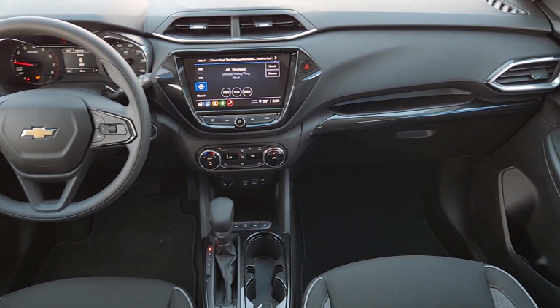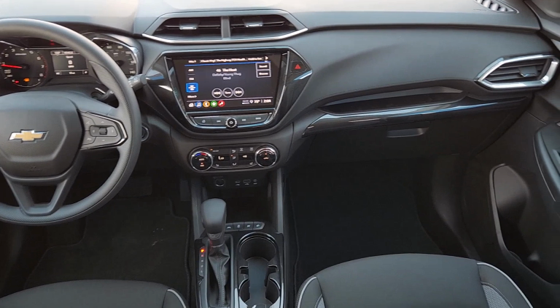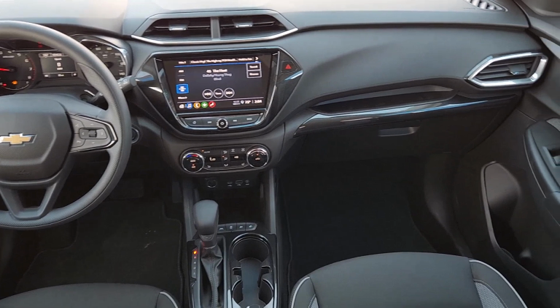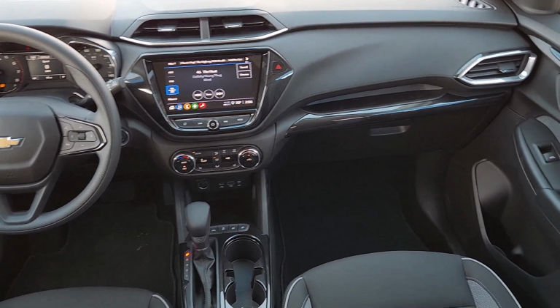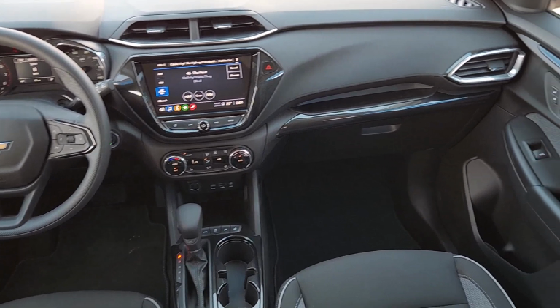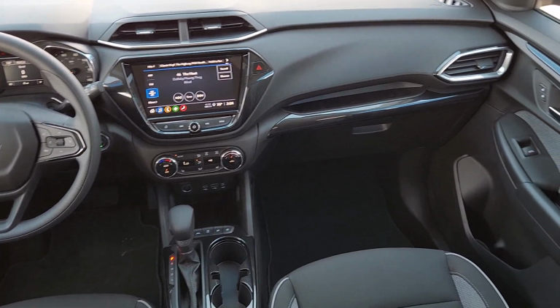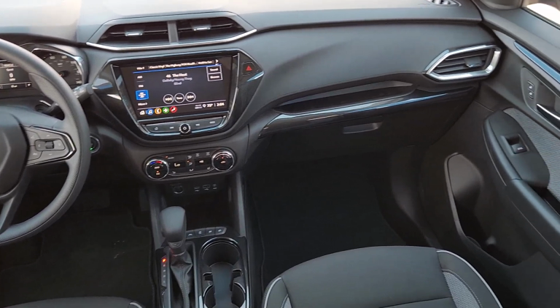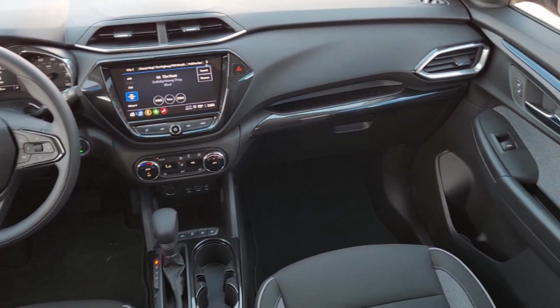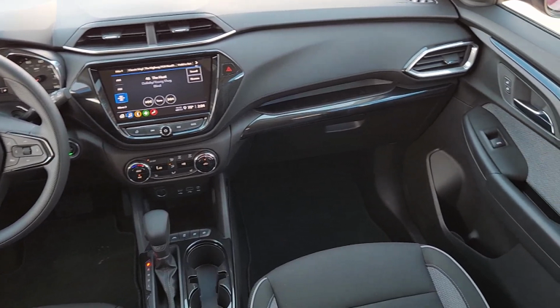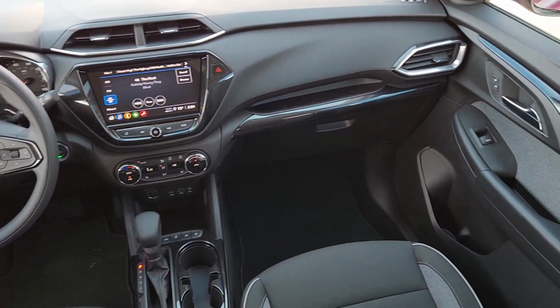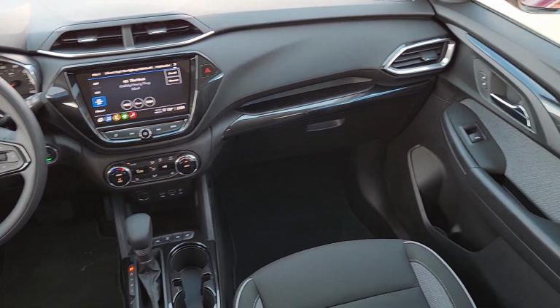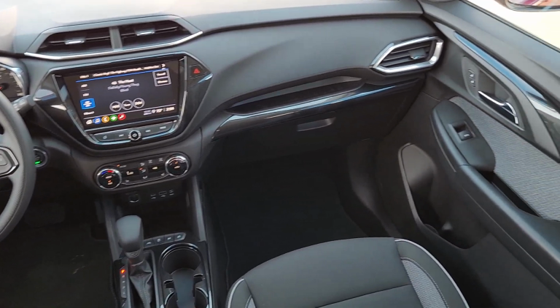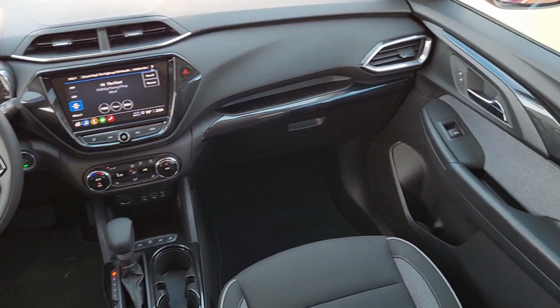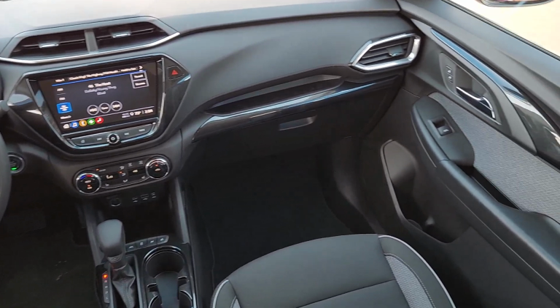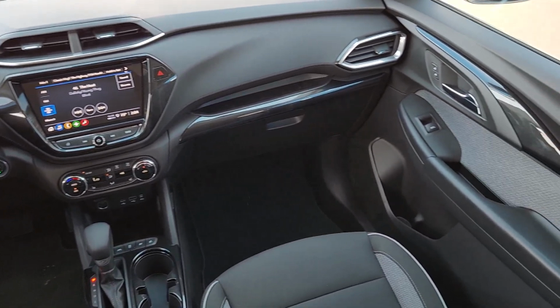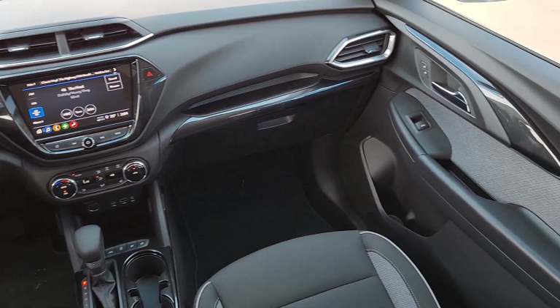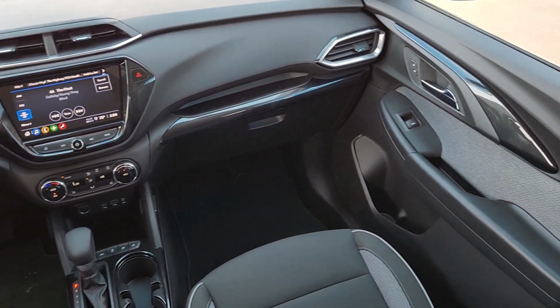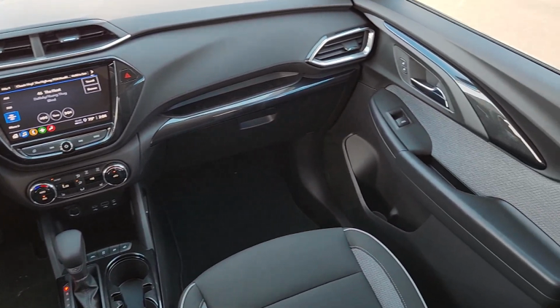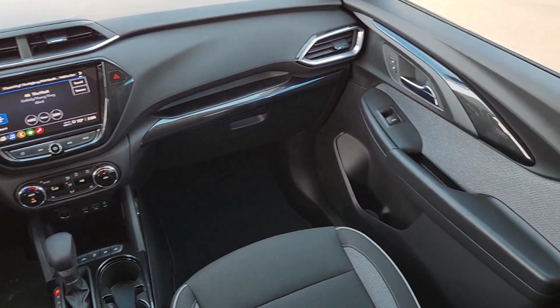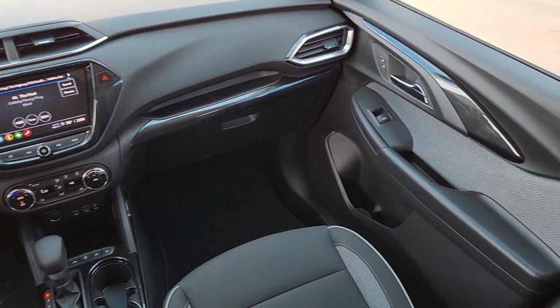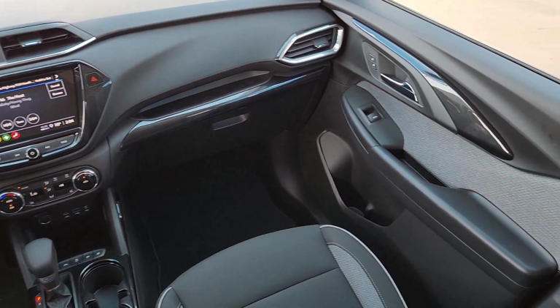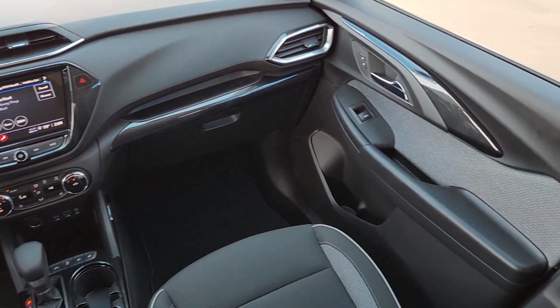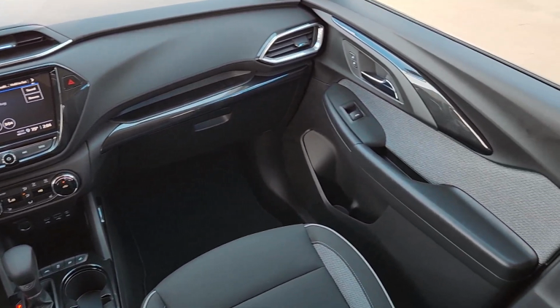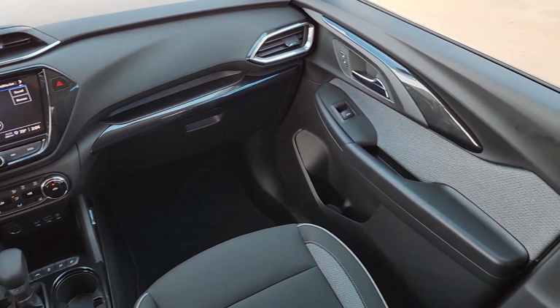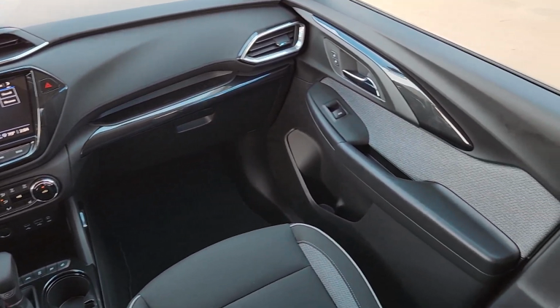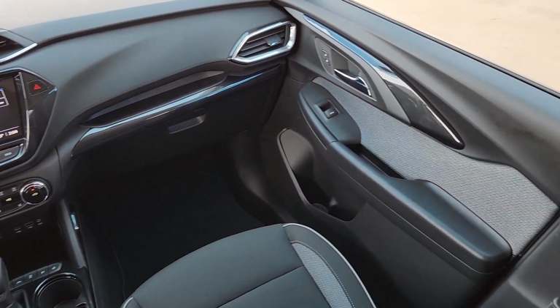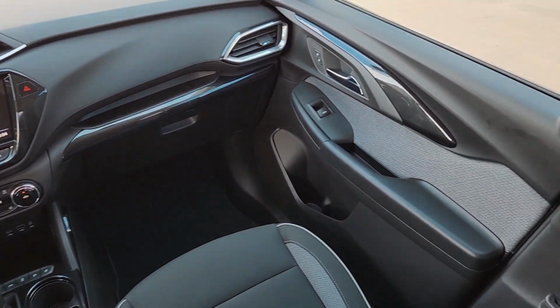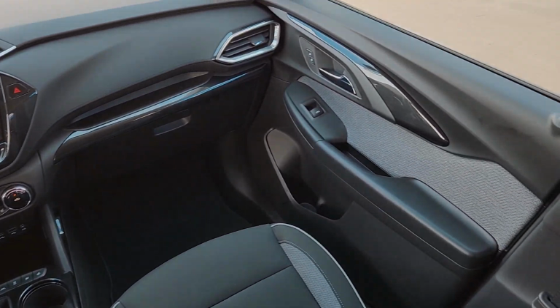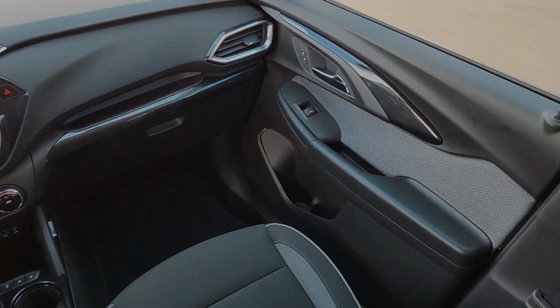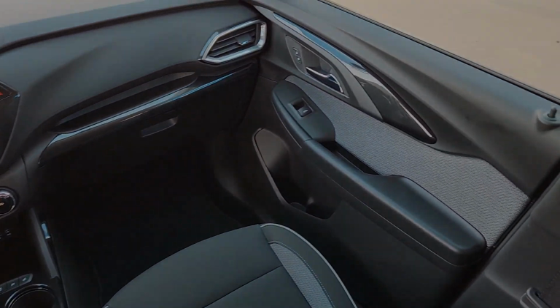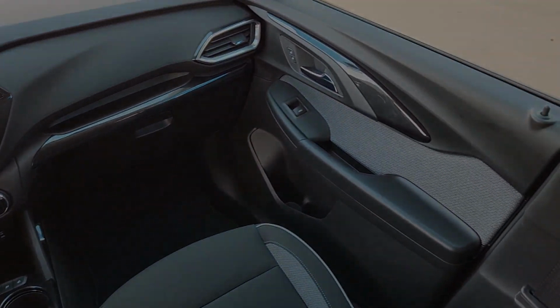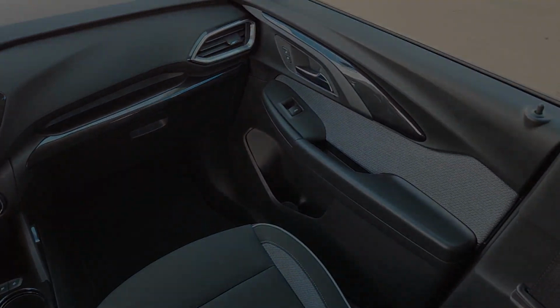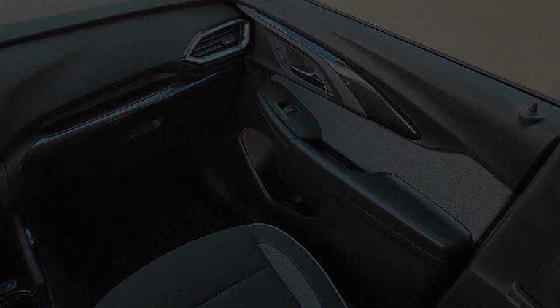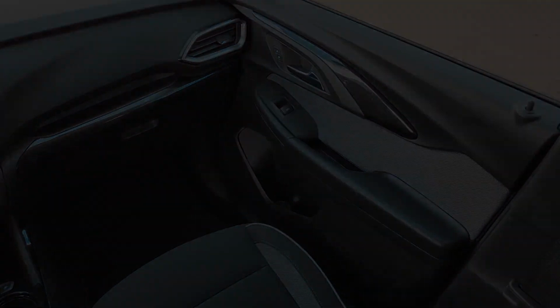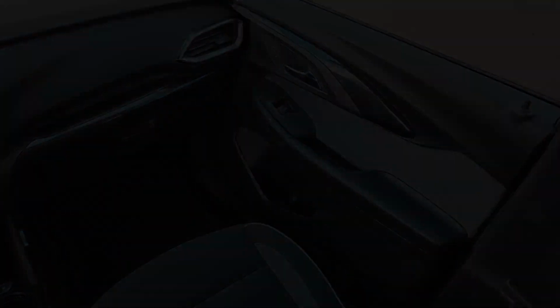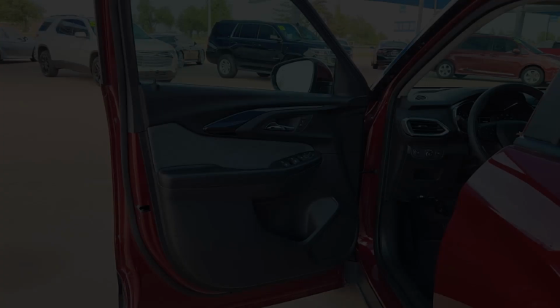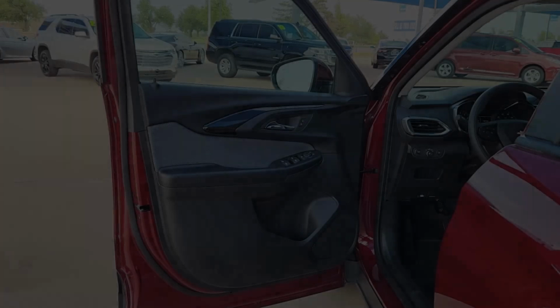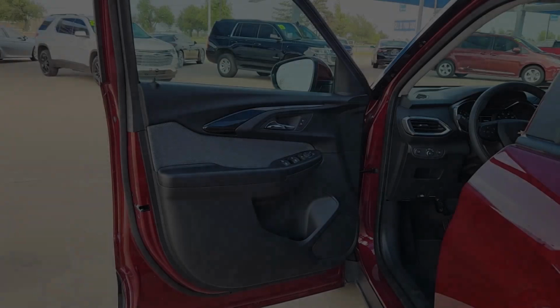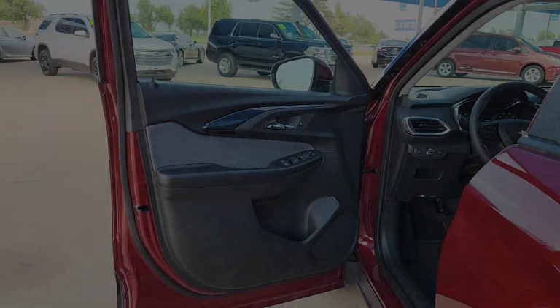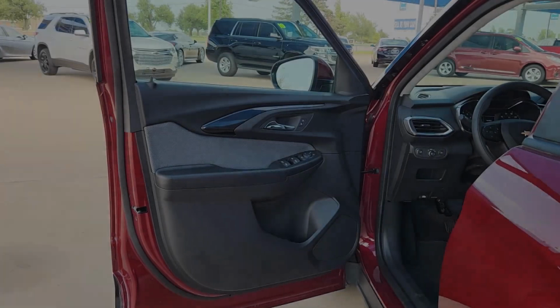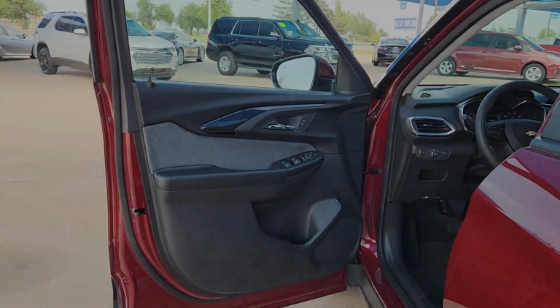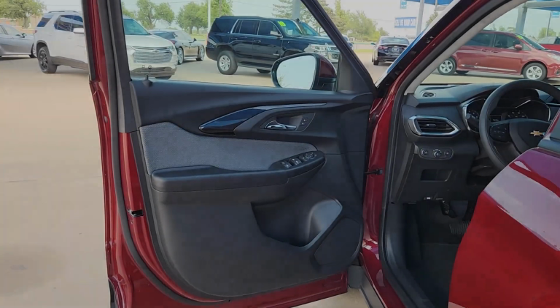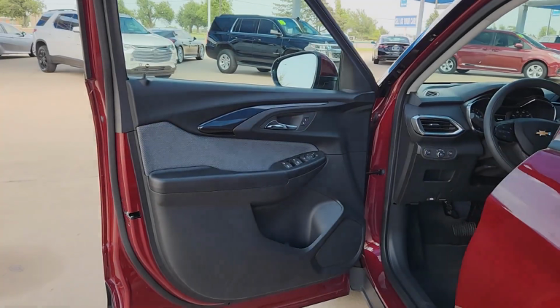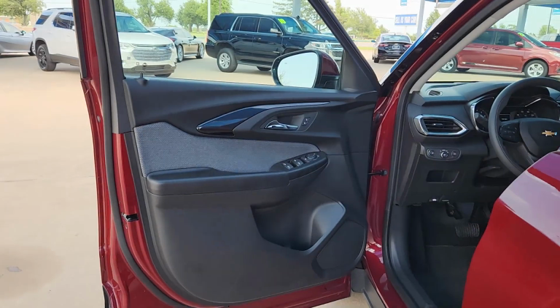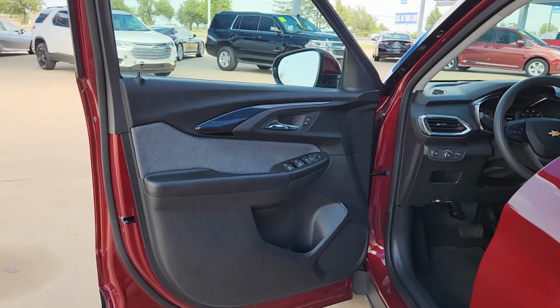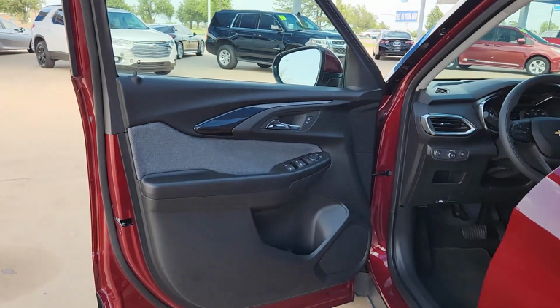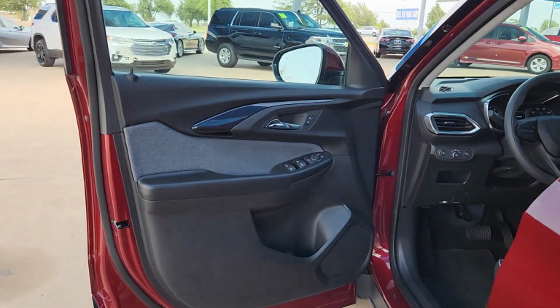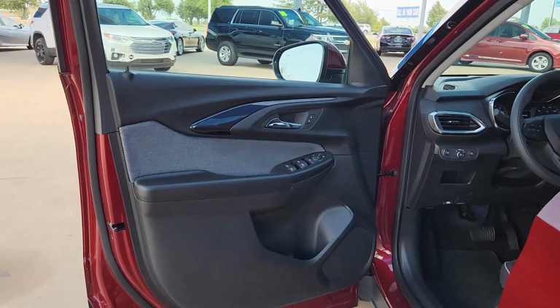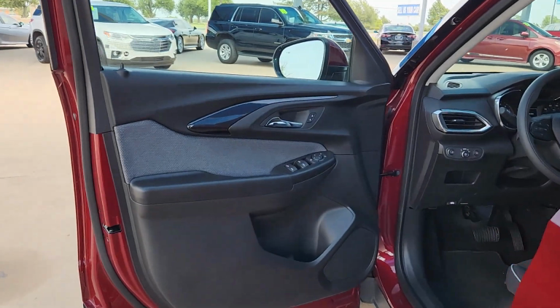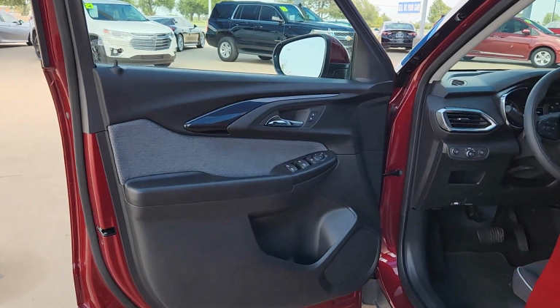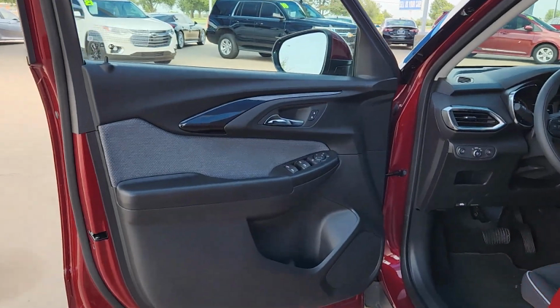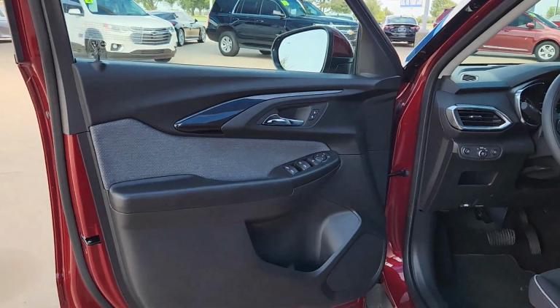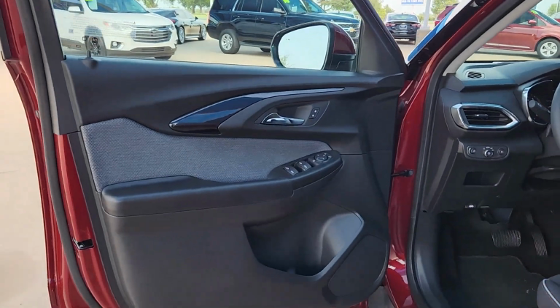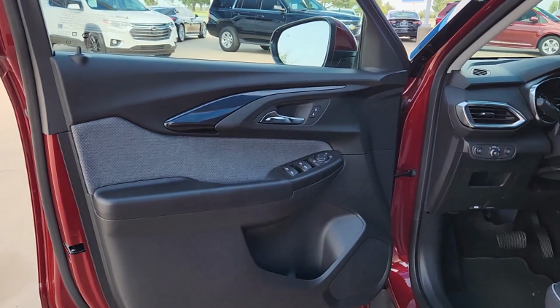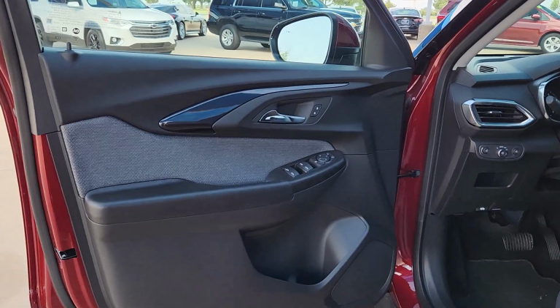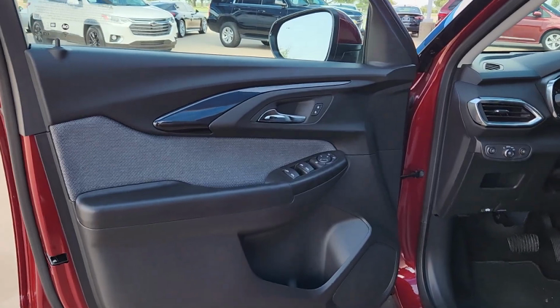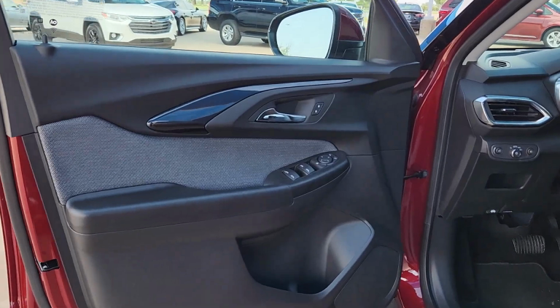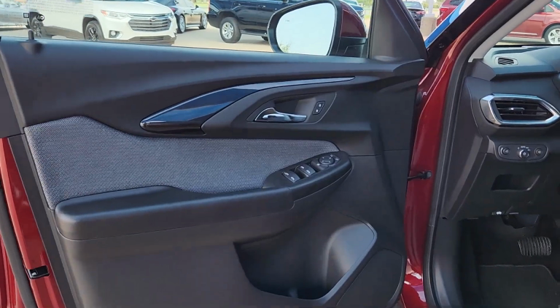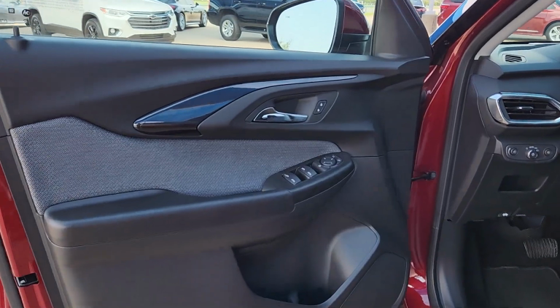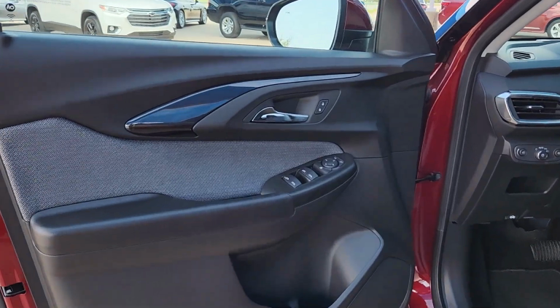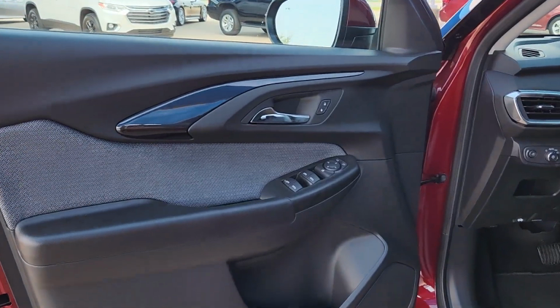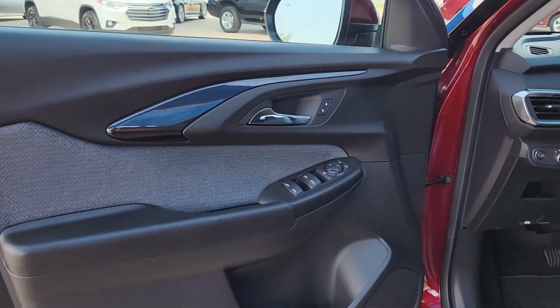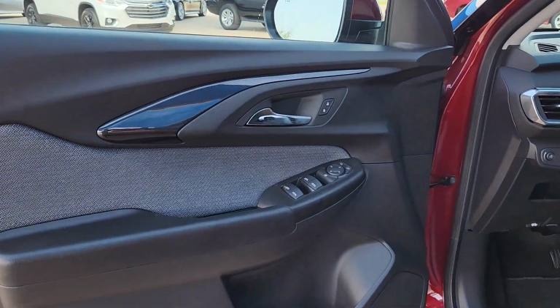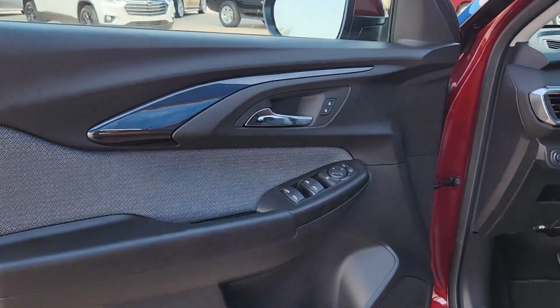Fog lamps, satellite radio, heated mirrors, backup camera, and electronic stability control.